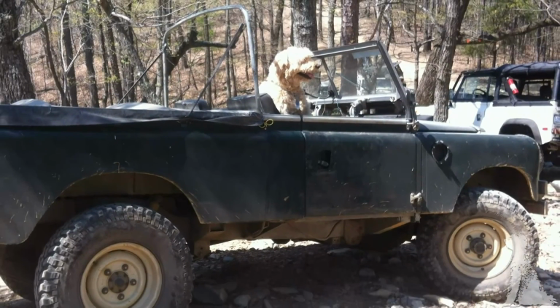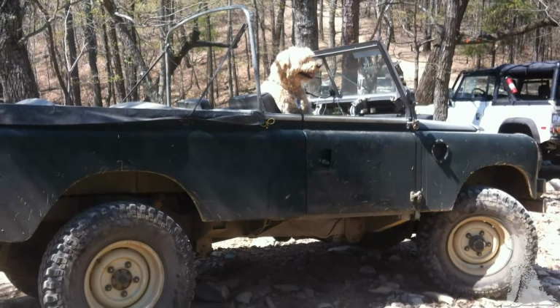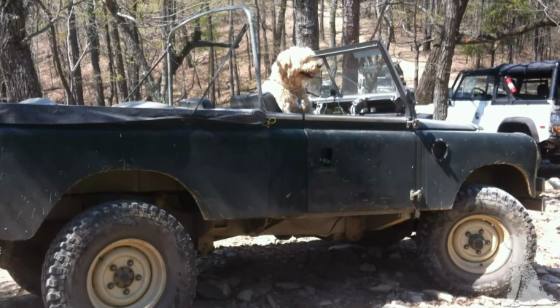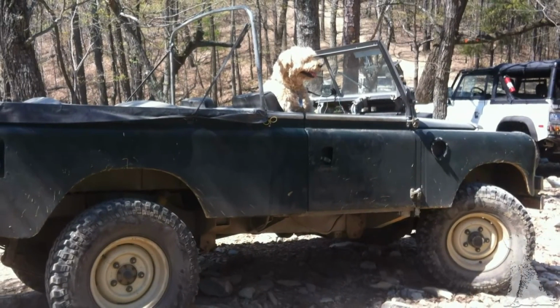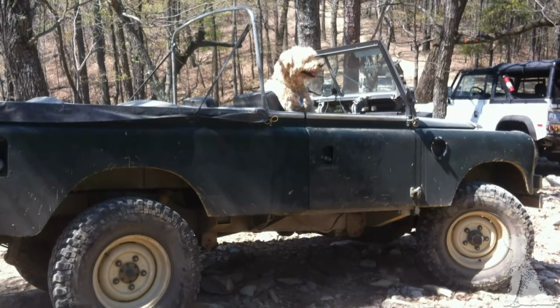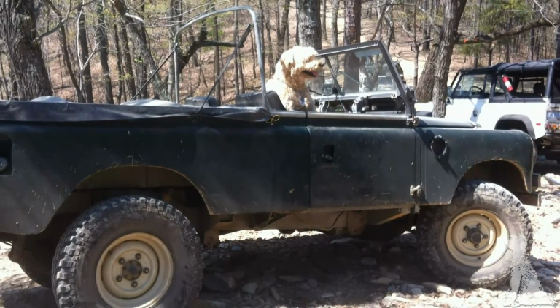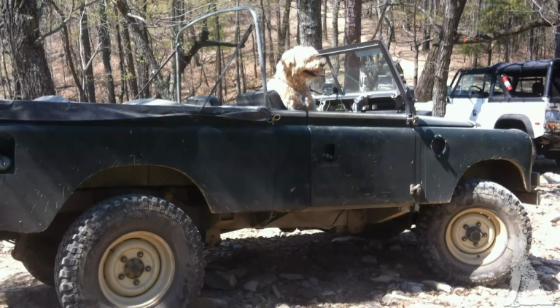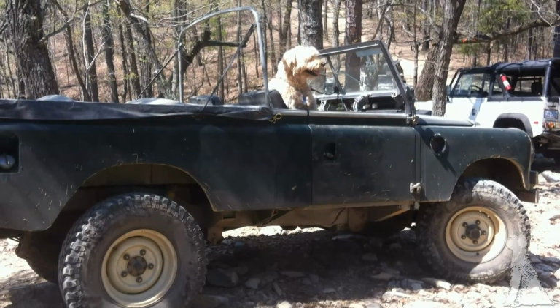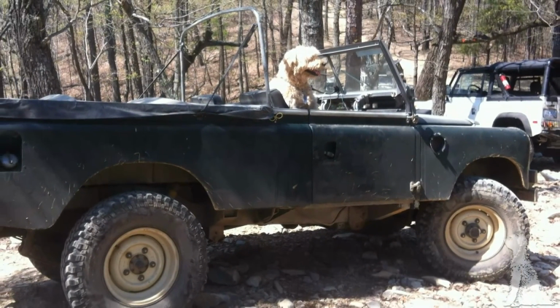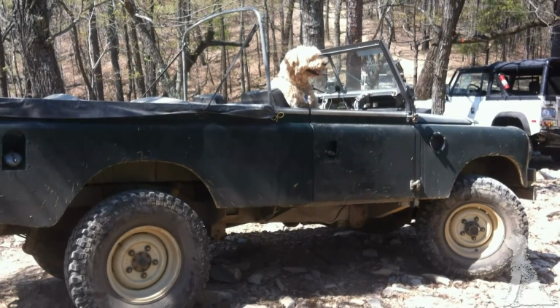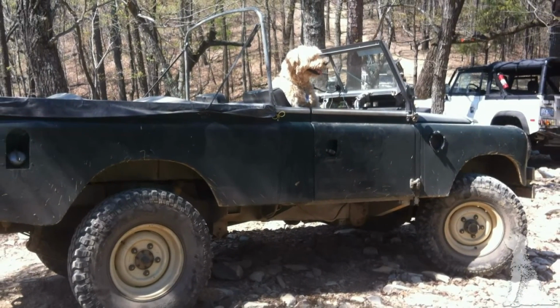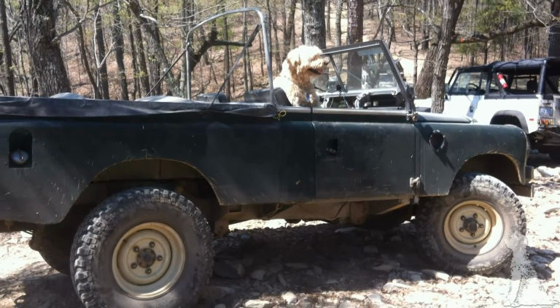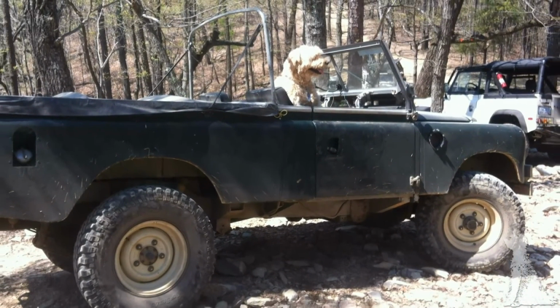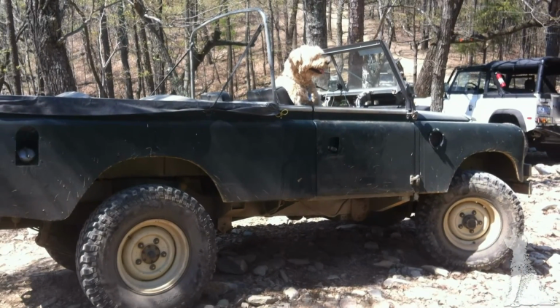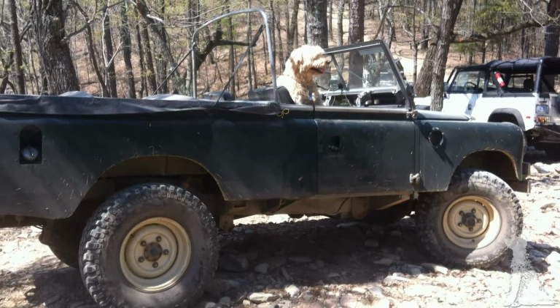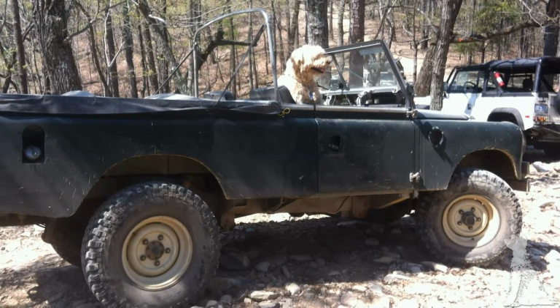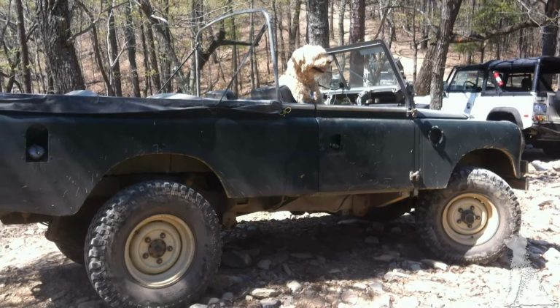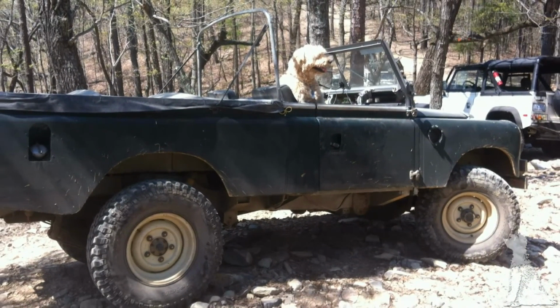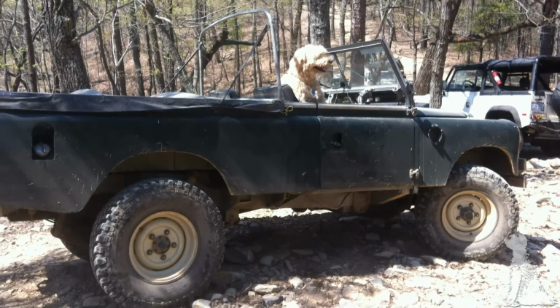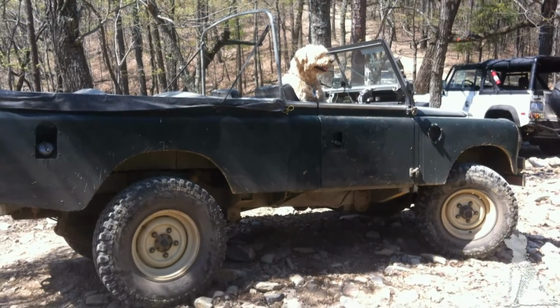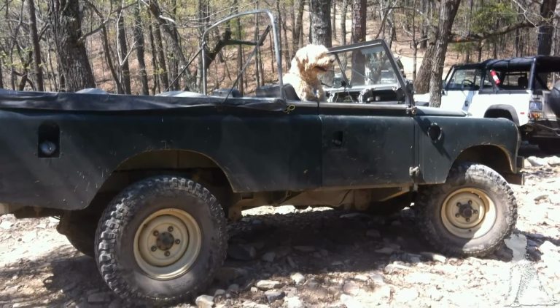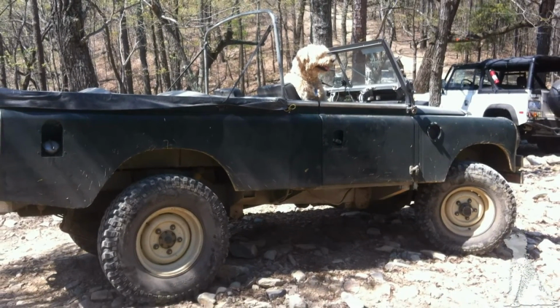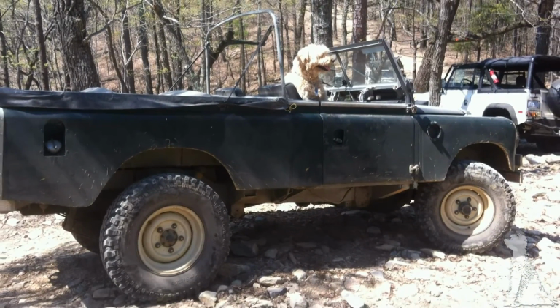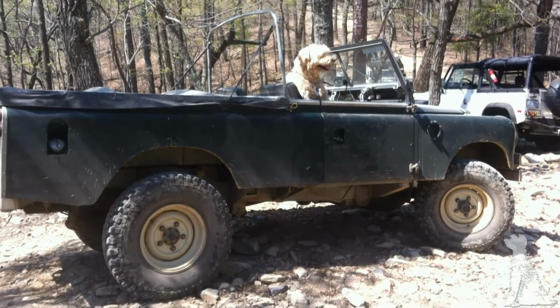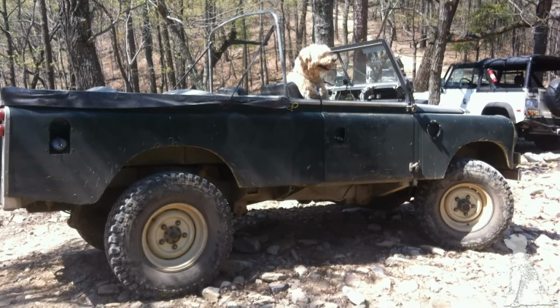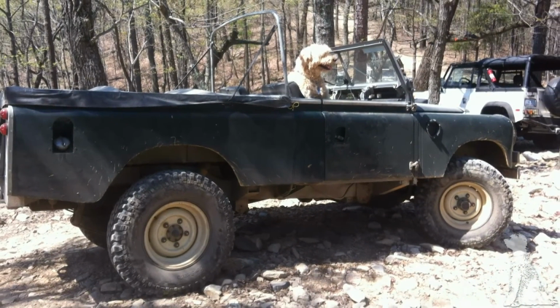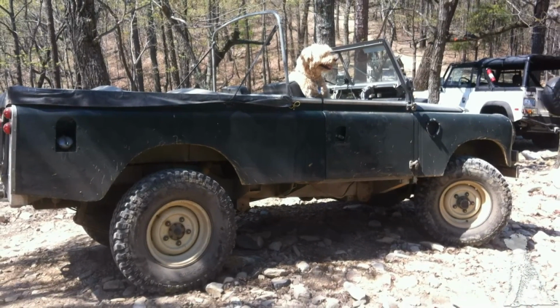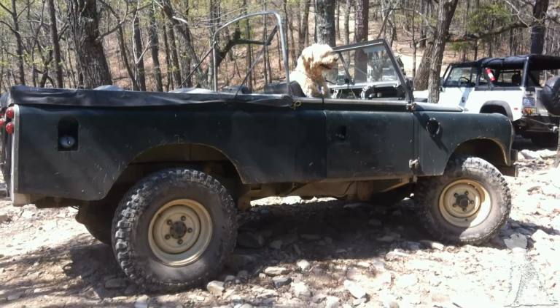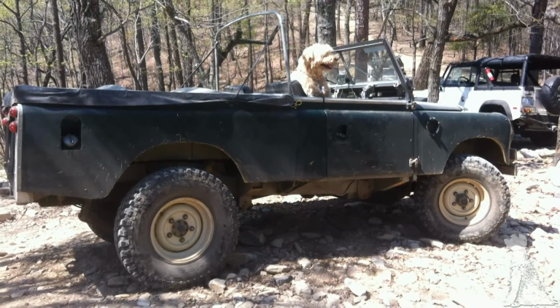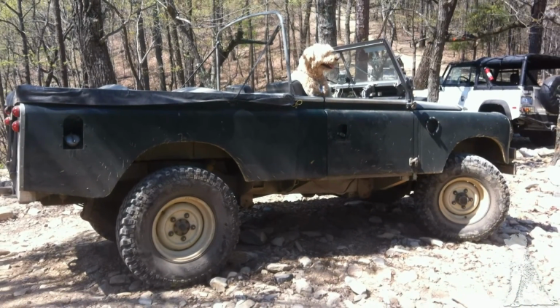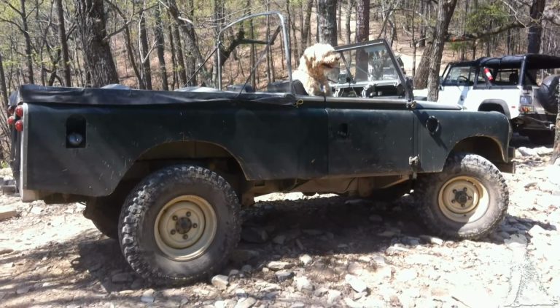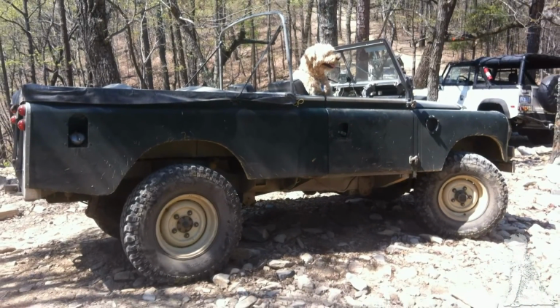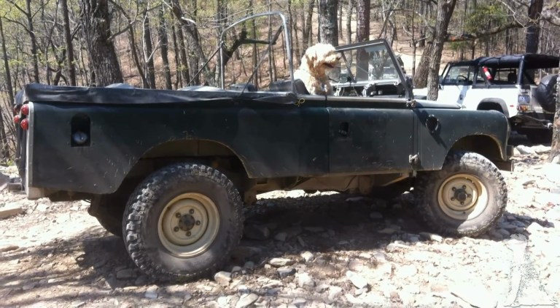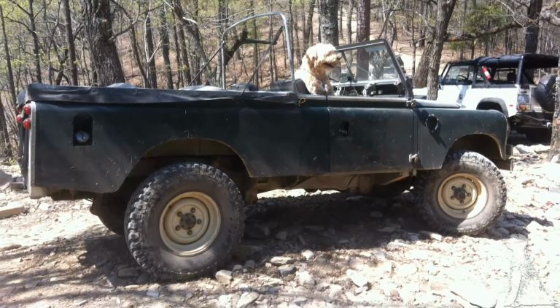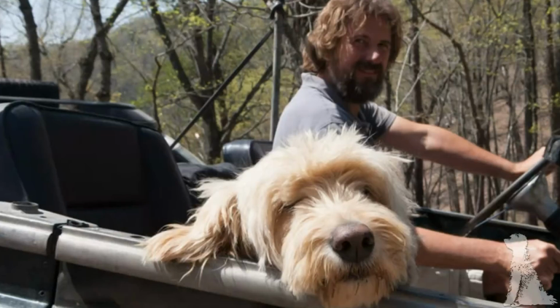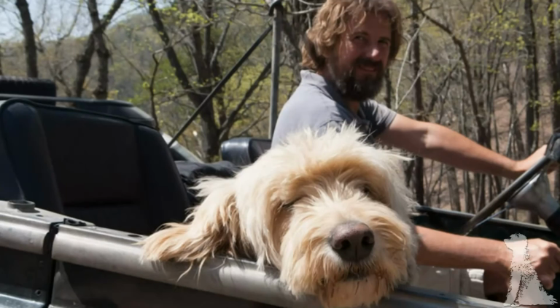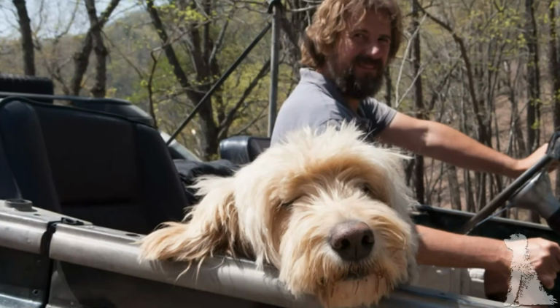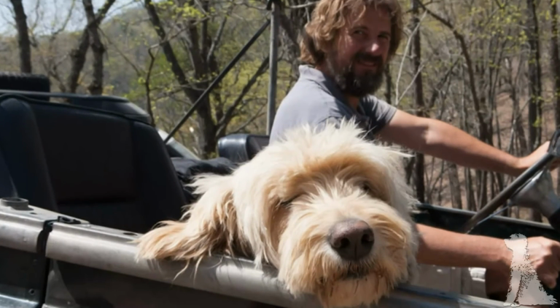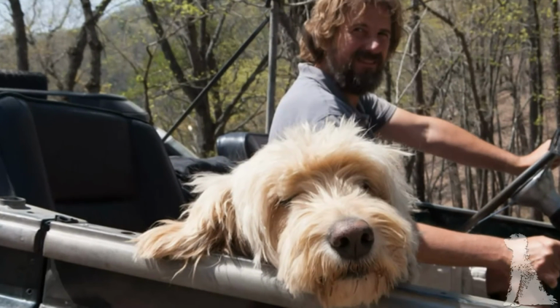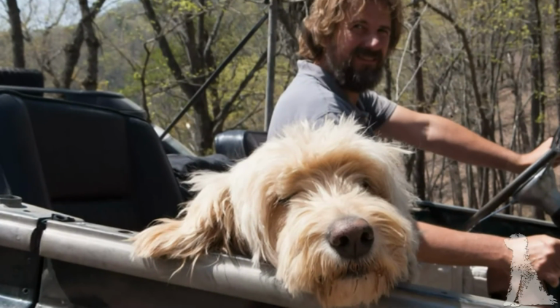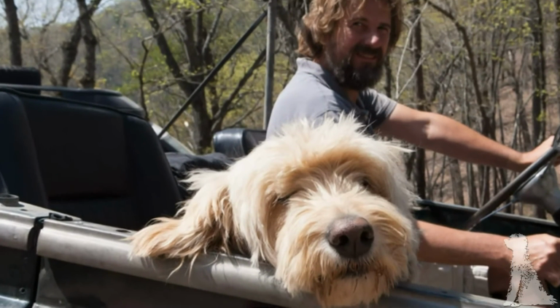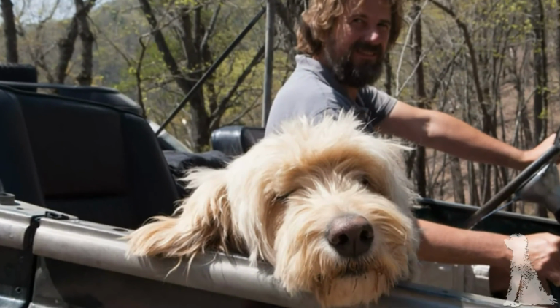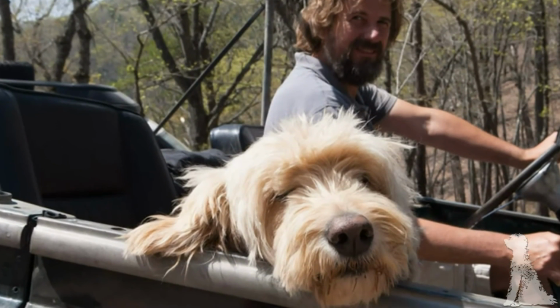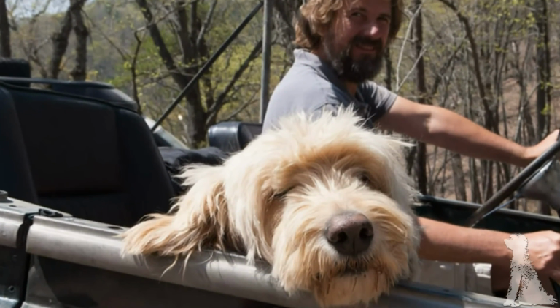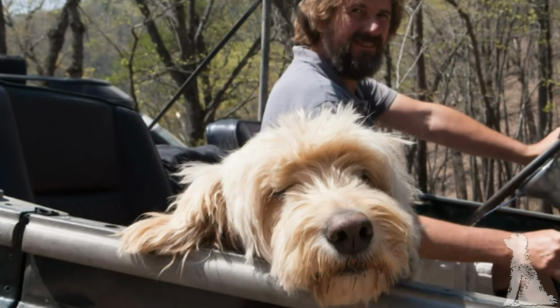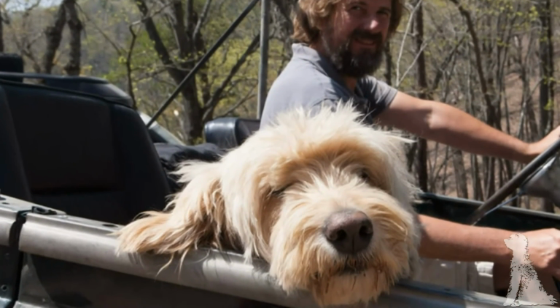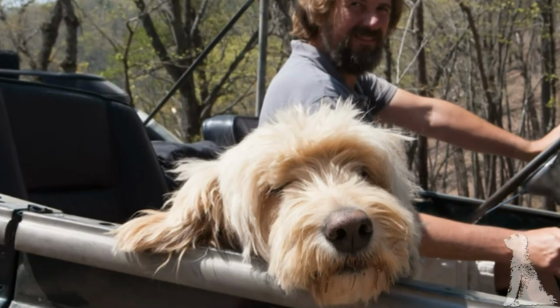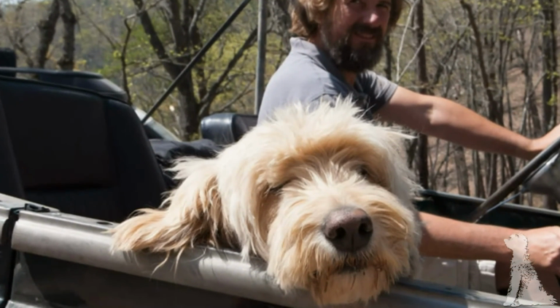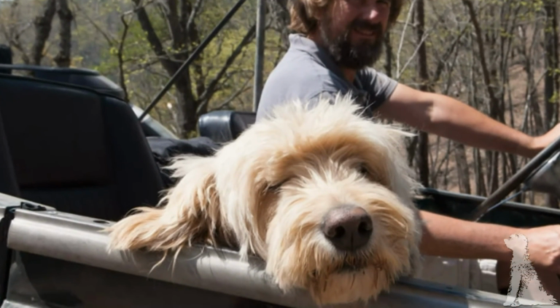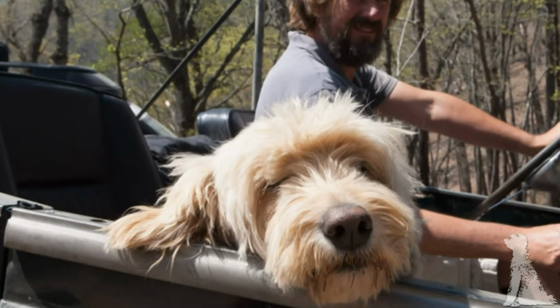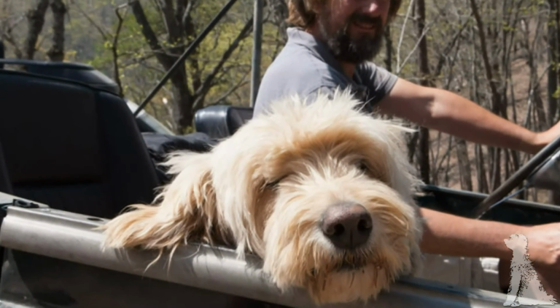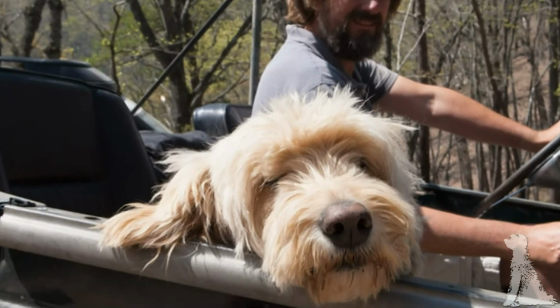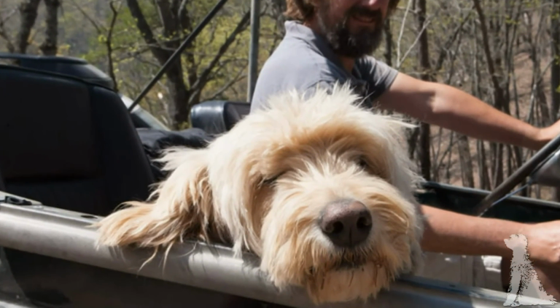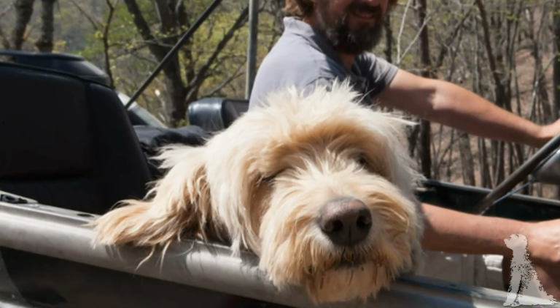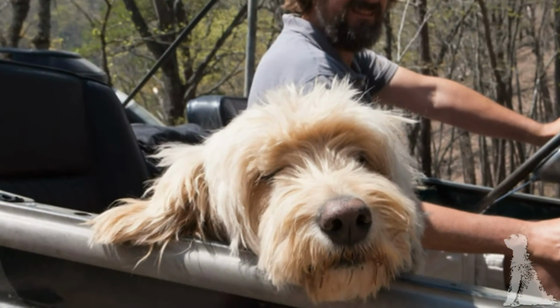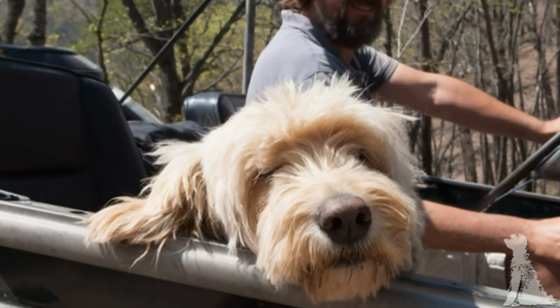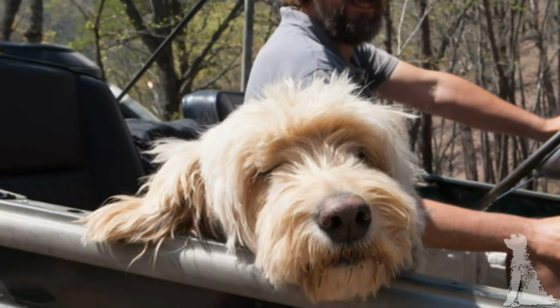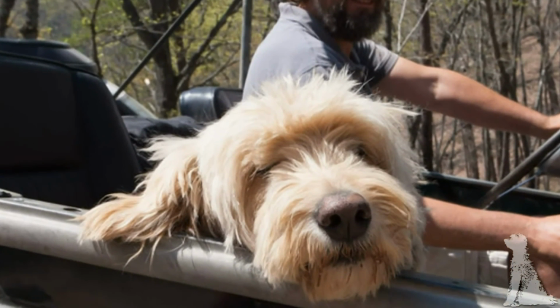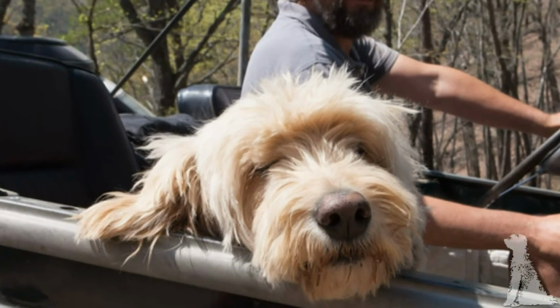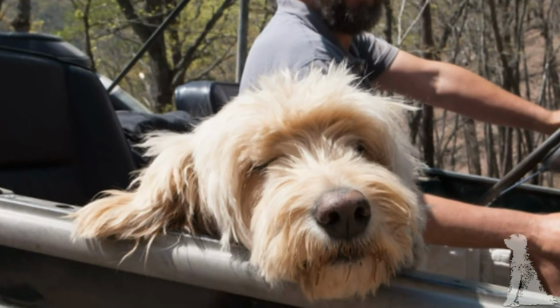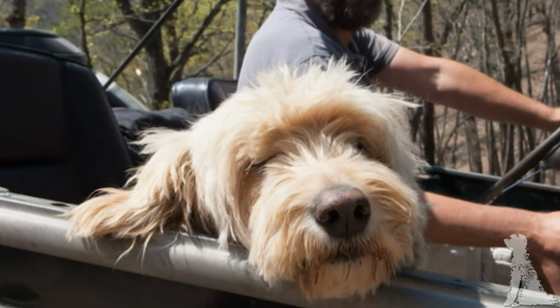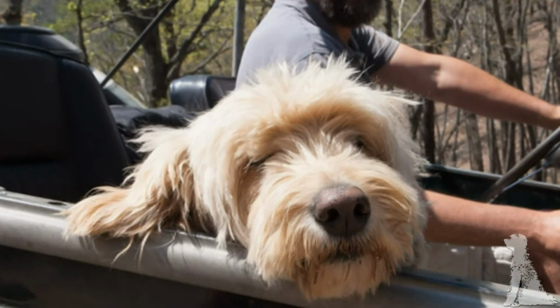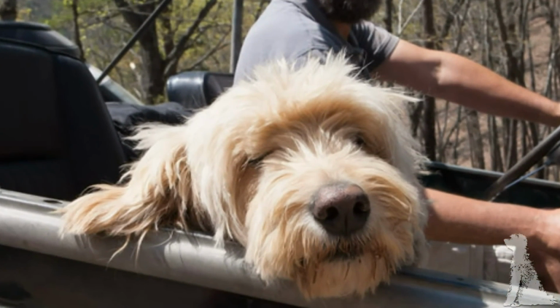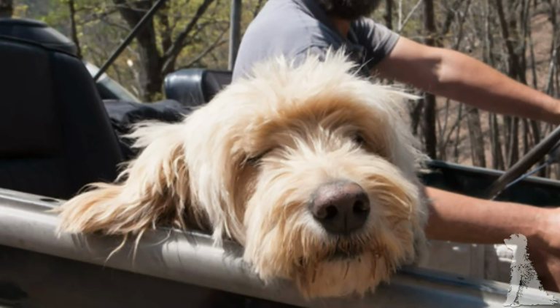Jordy's been bouncing around in the woods in this truck all his life, so it takes a lot to impress him, and he was pretty chill this weekend.